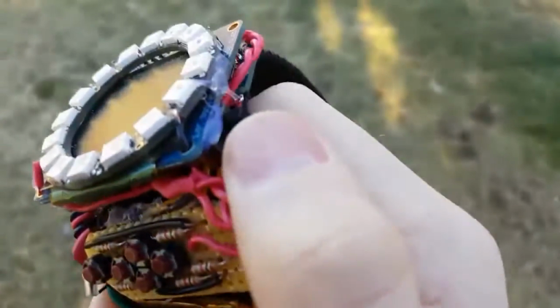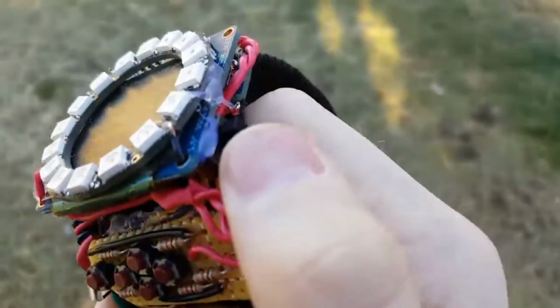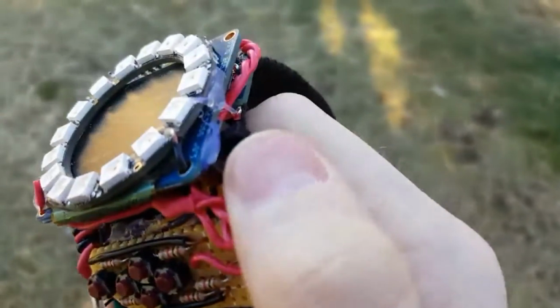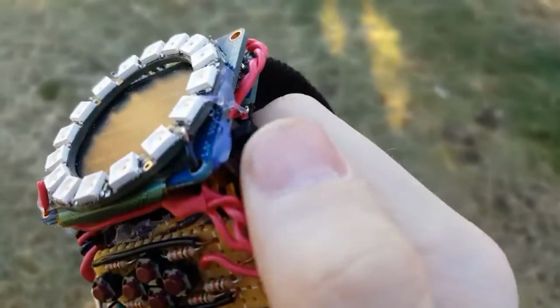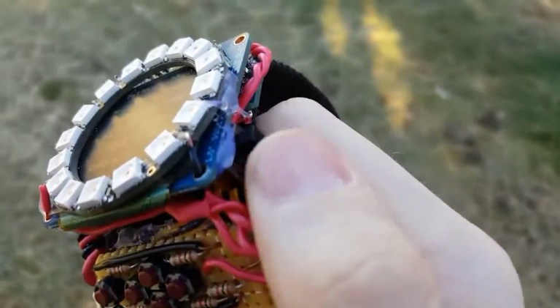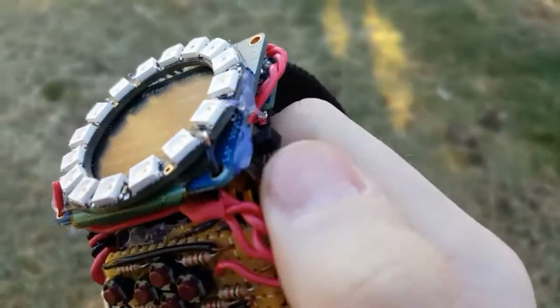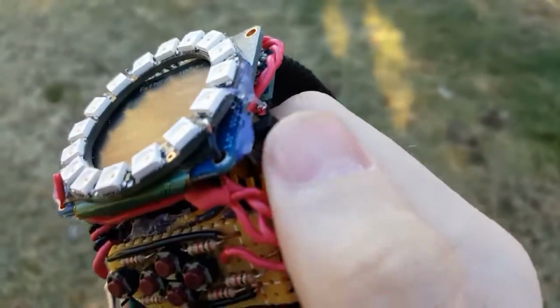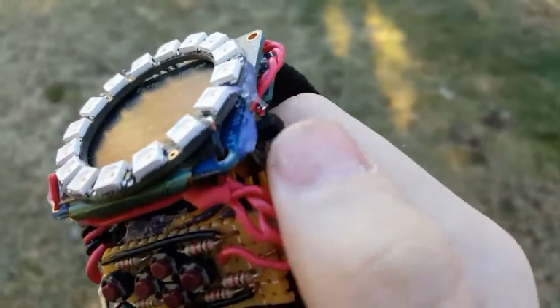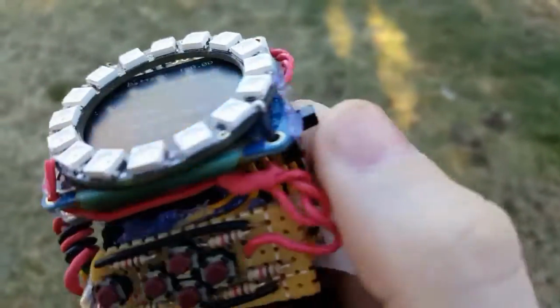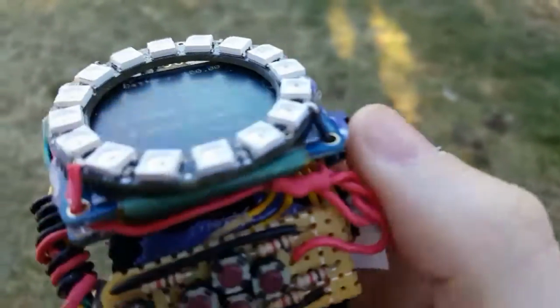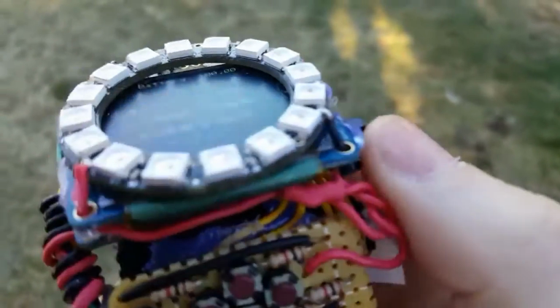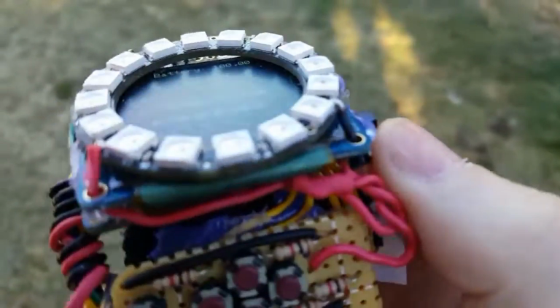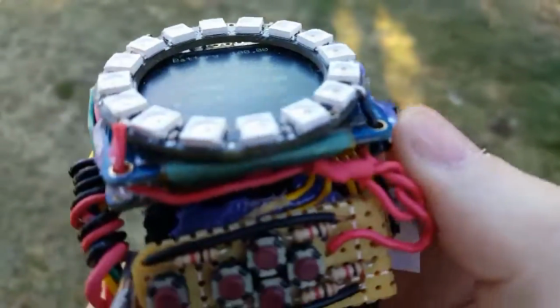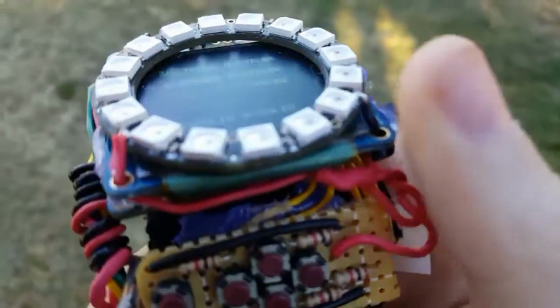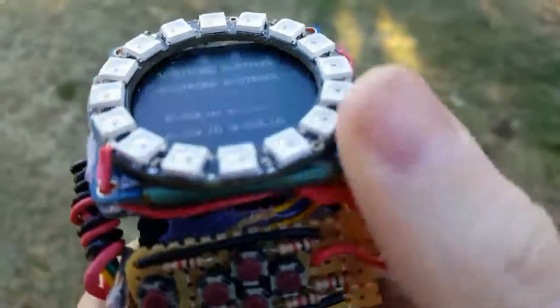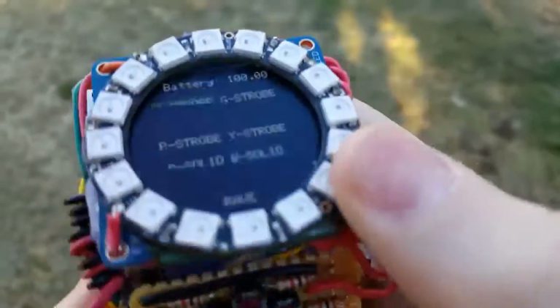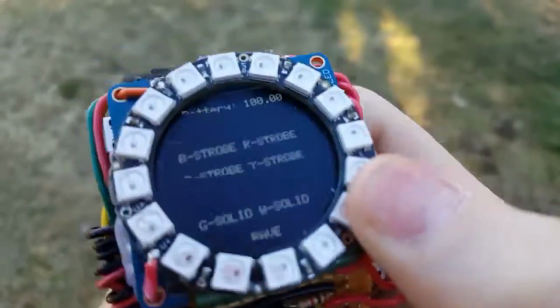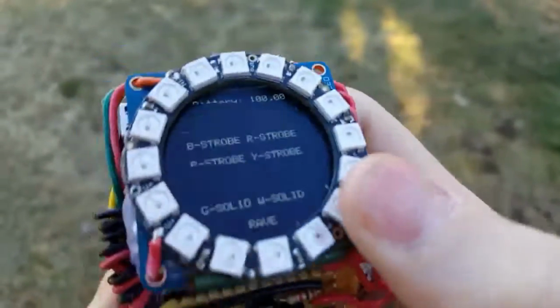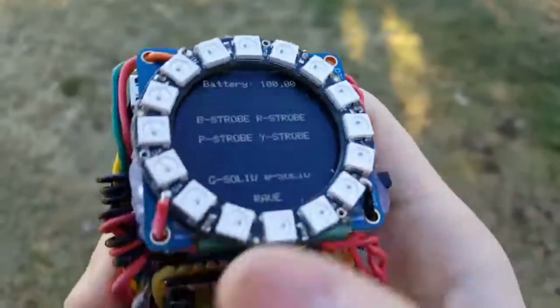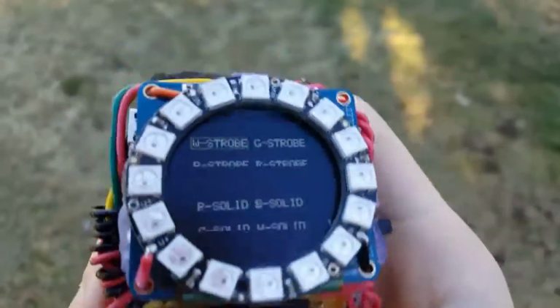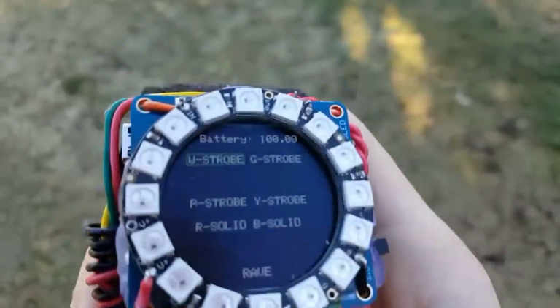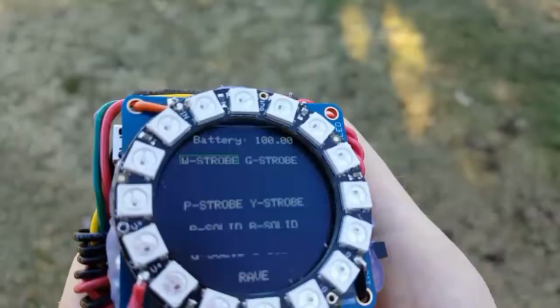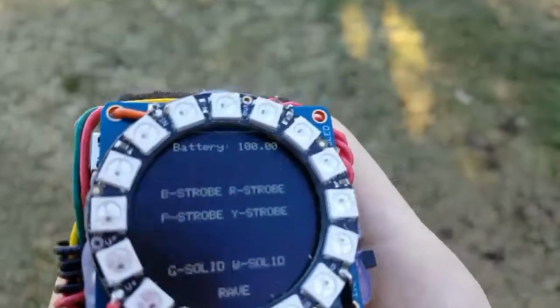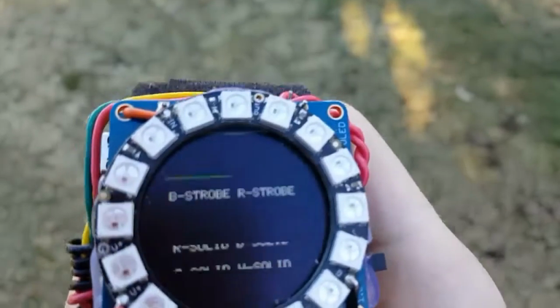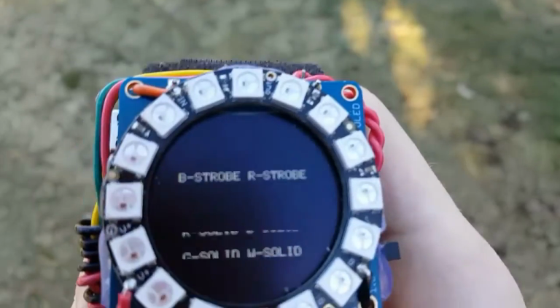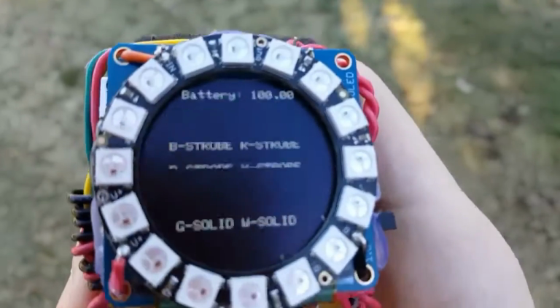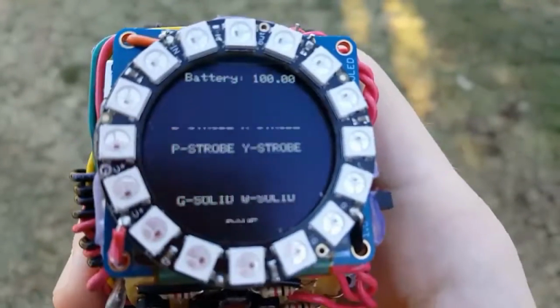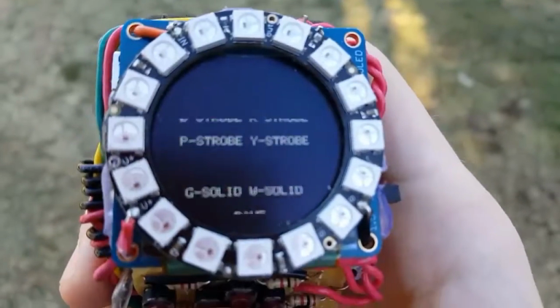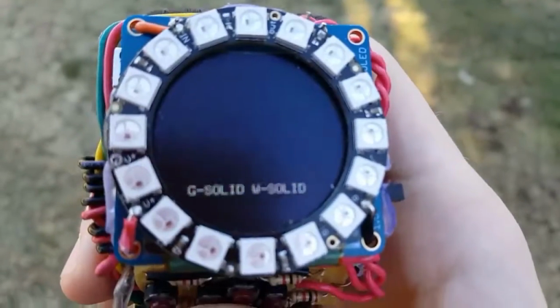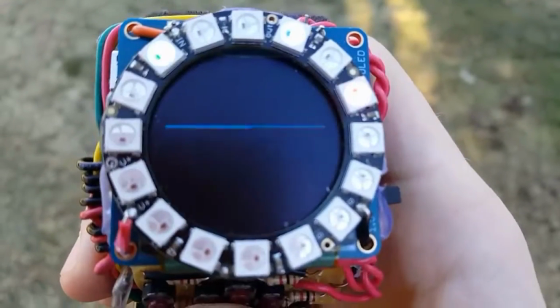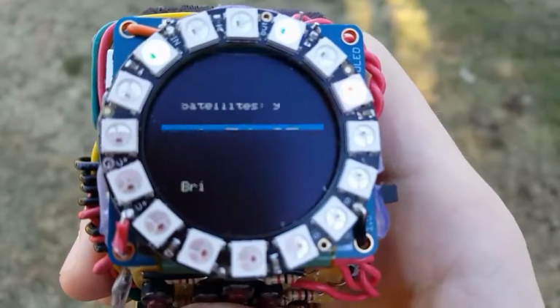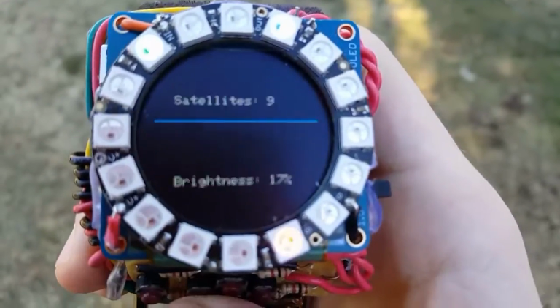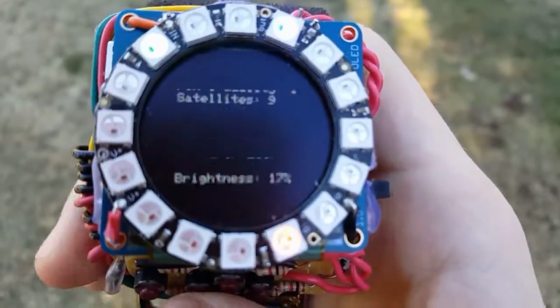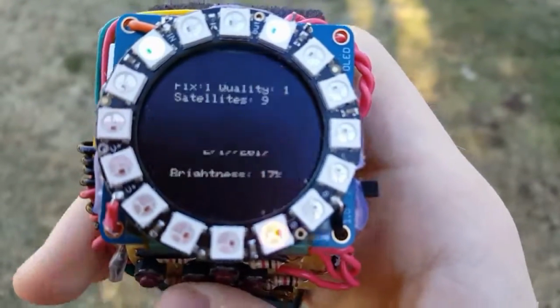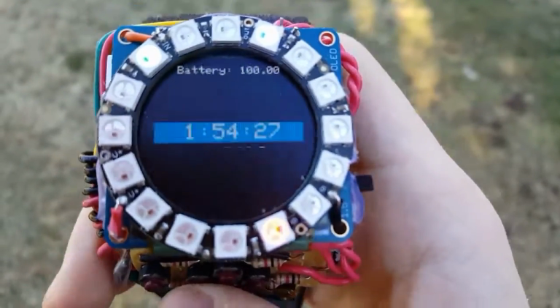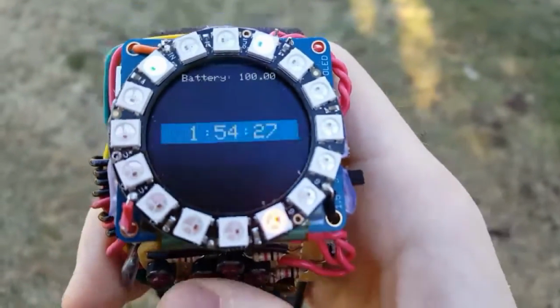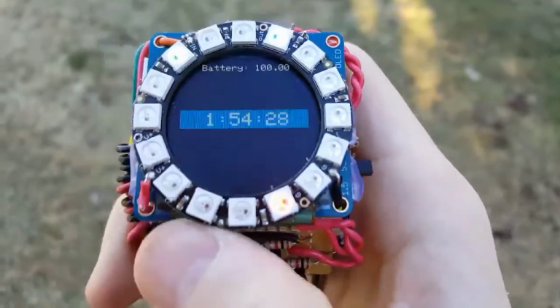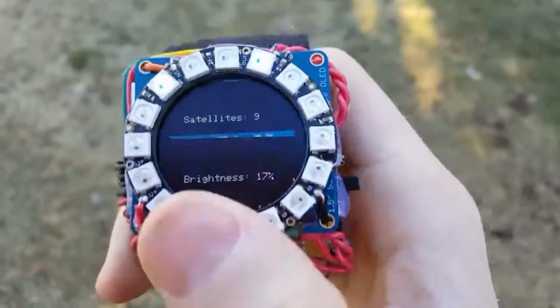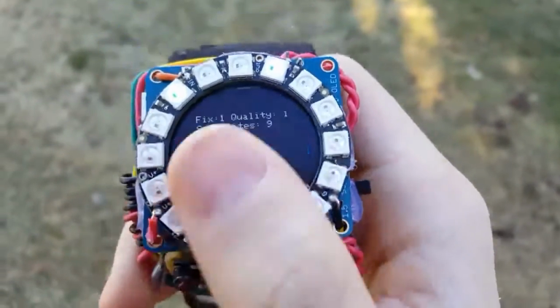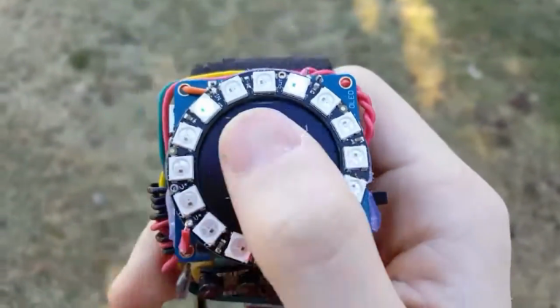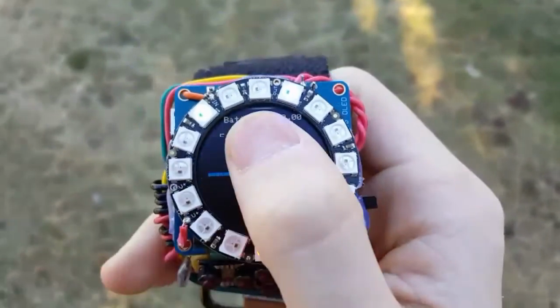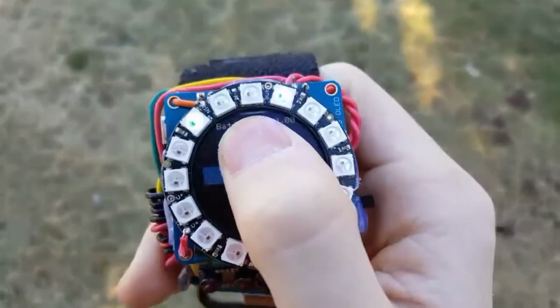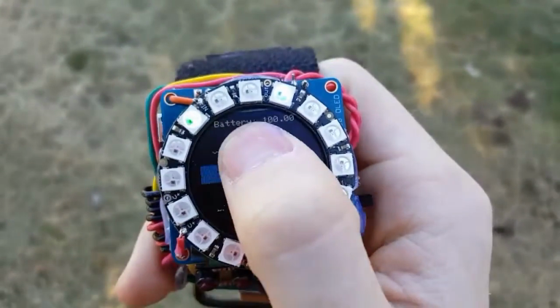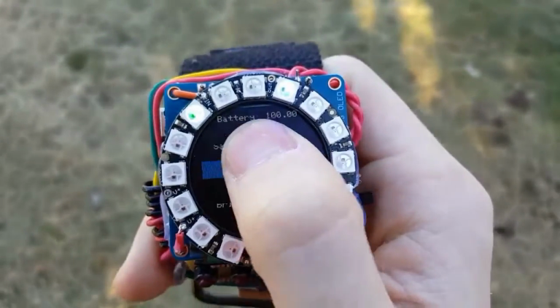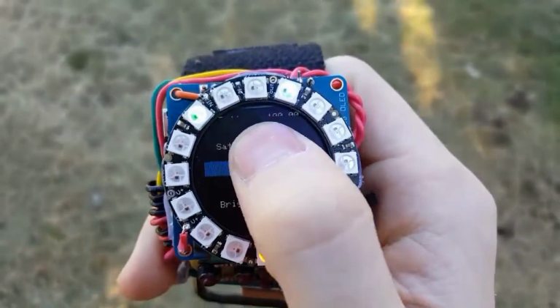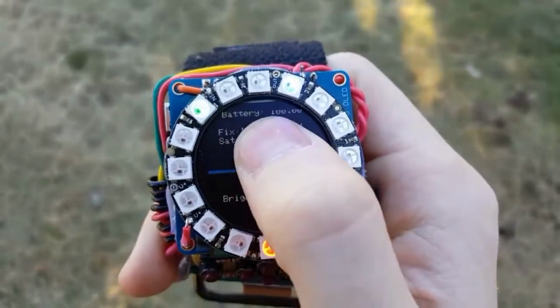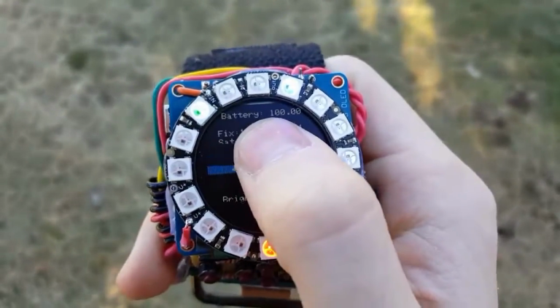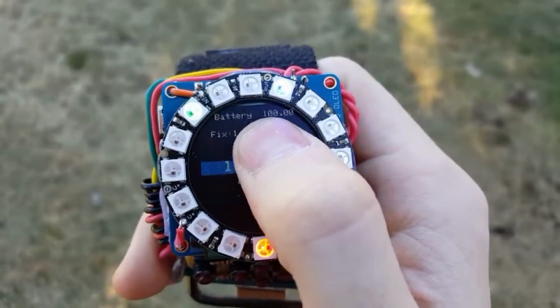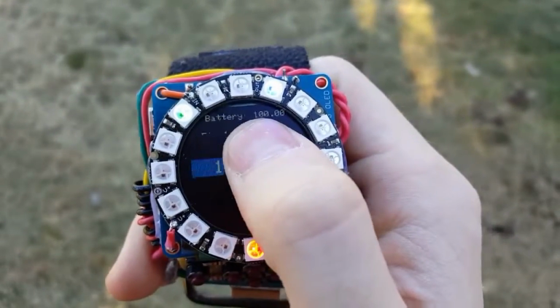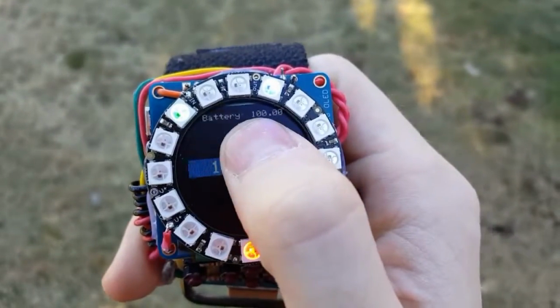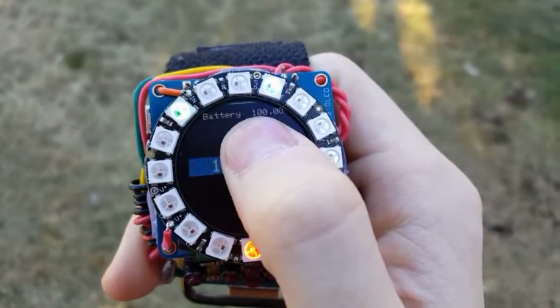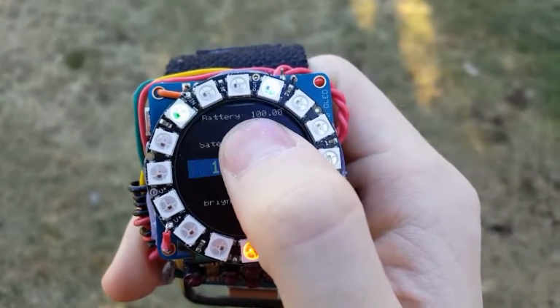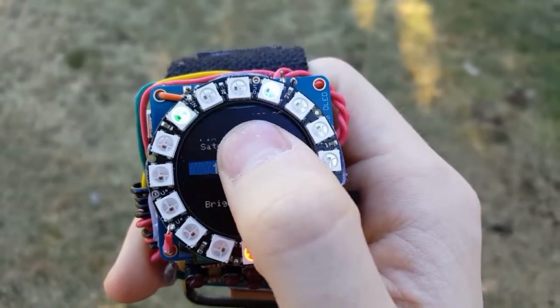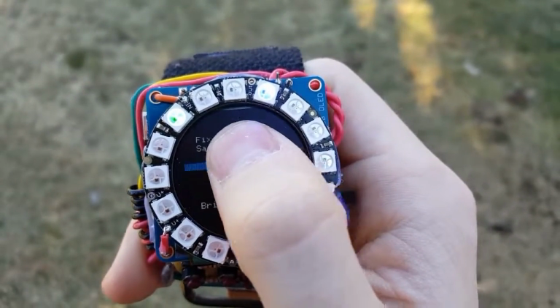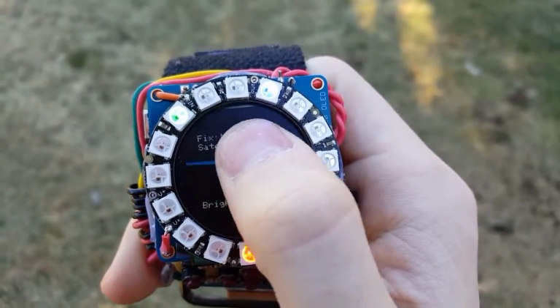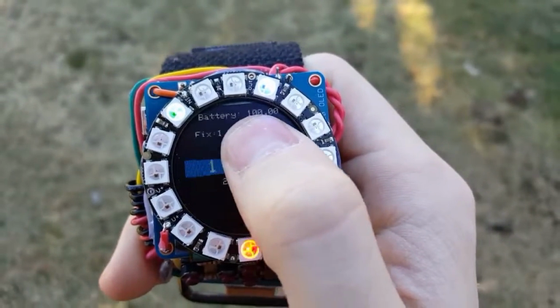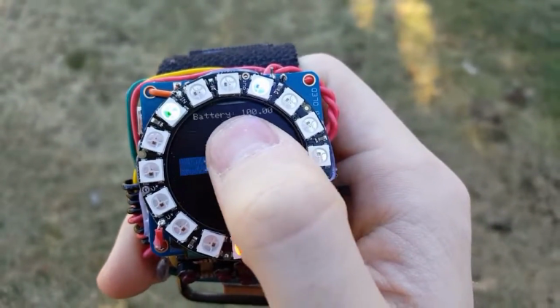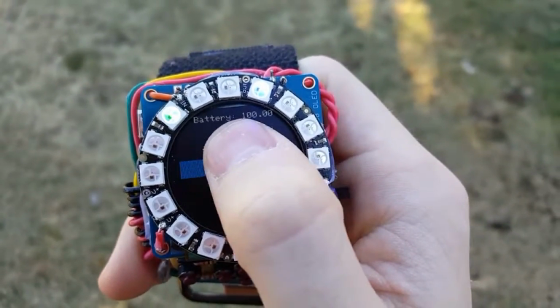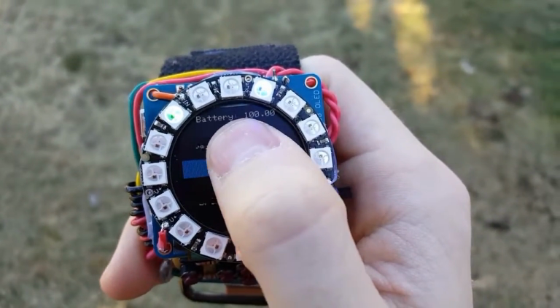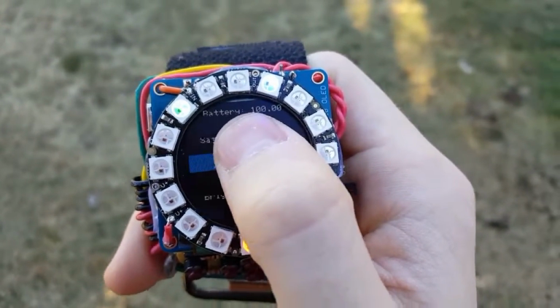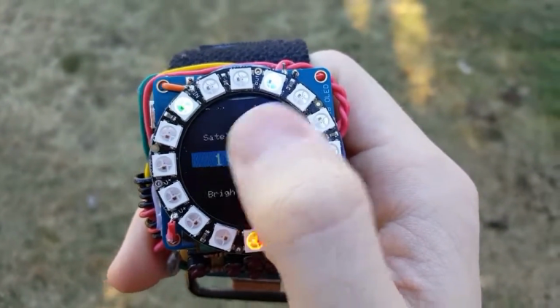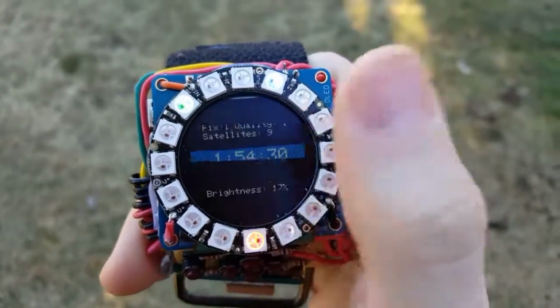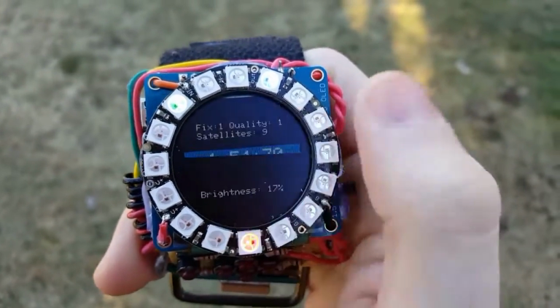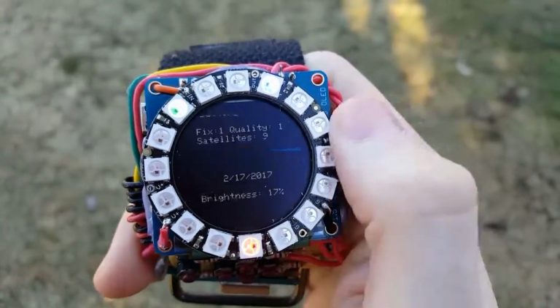There's a switch to turn it on and off, and it has a battery indicator, but that doesn't actually work.